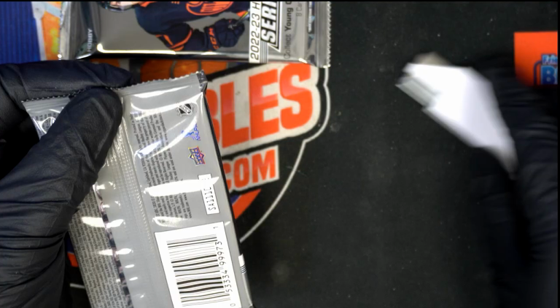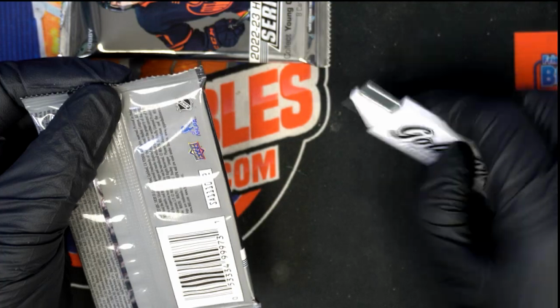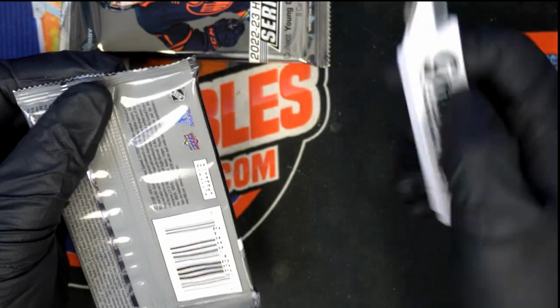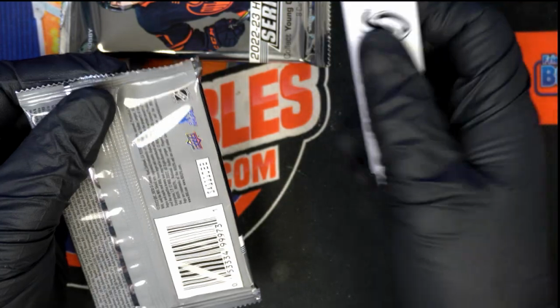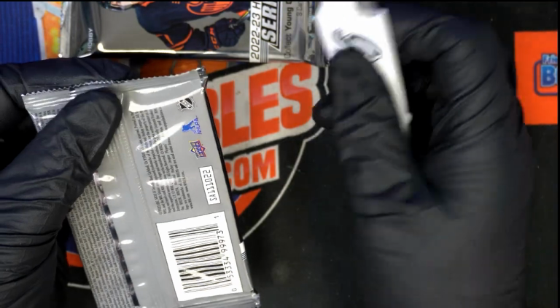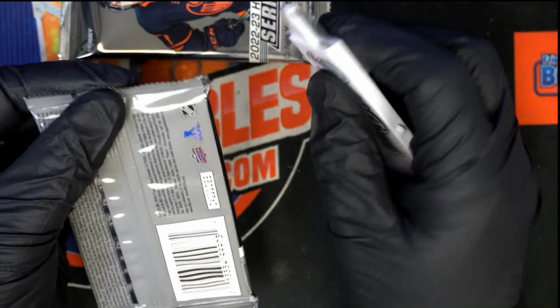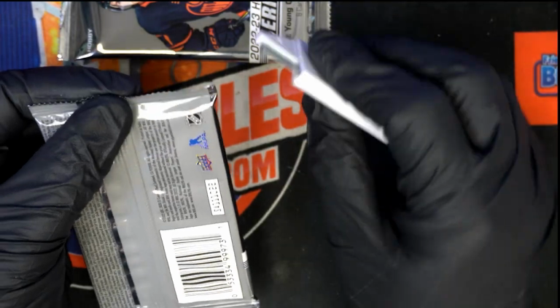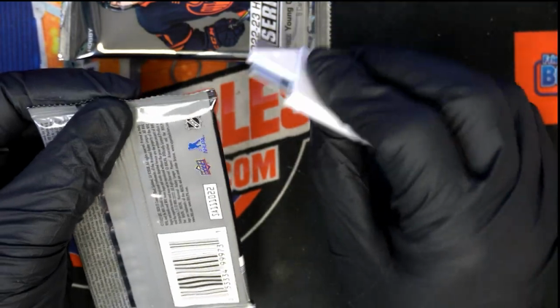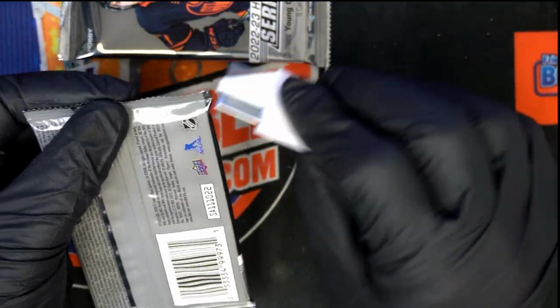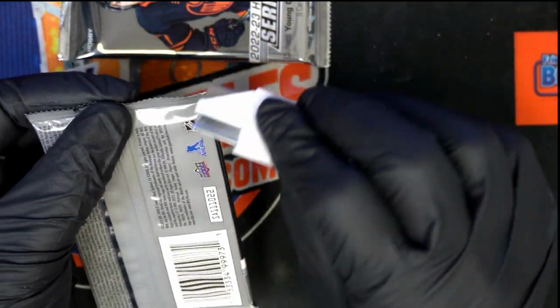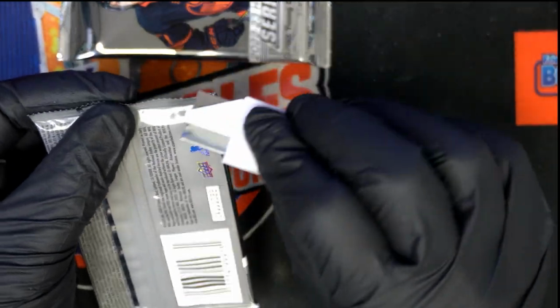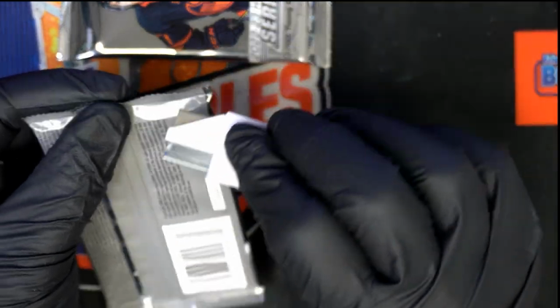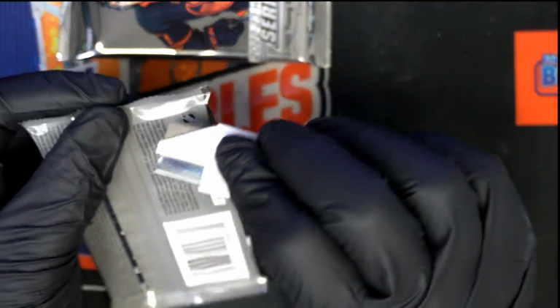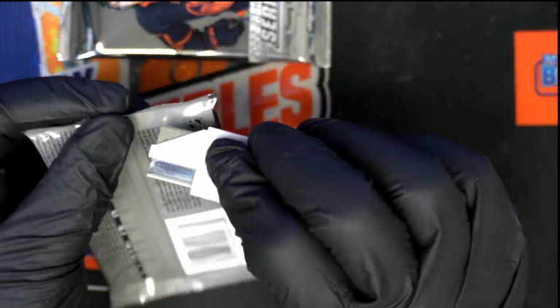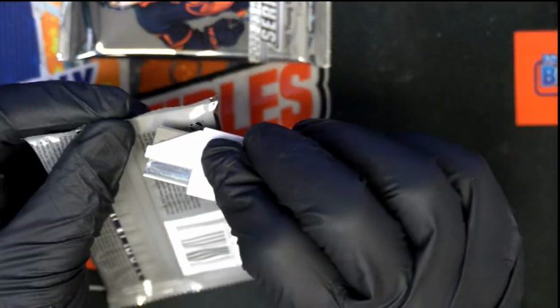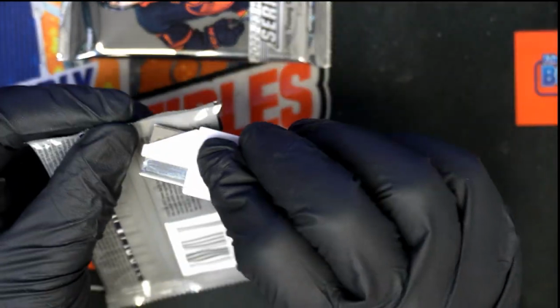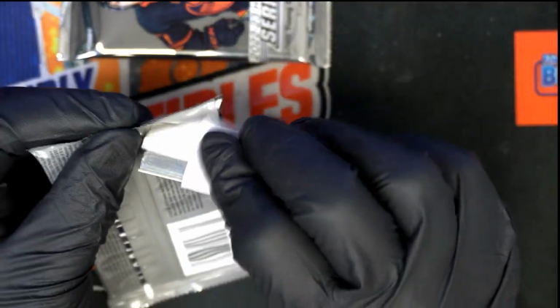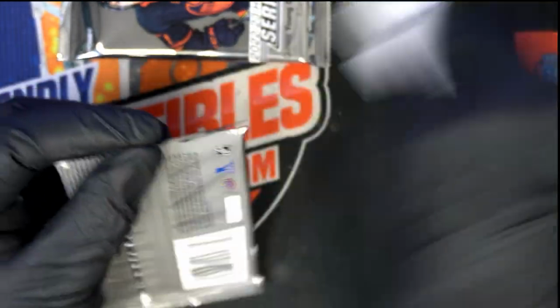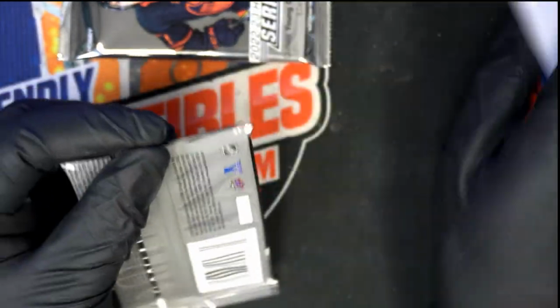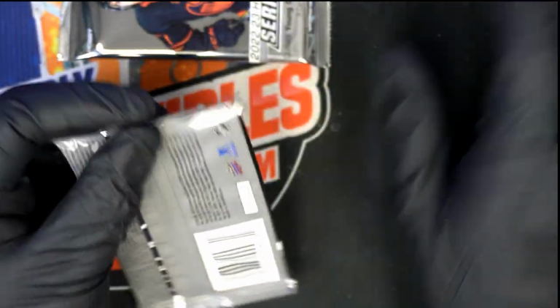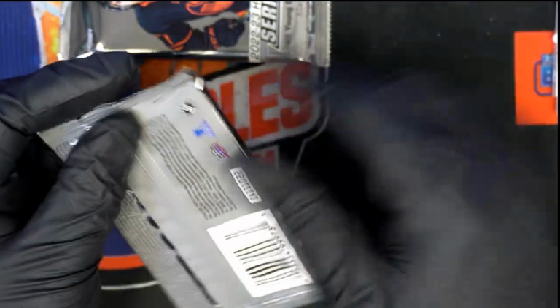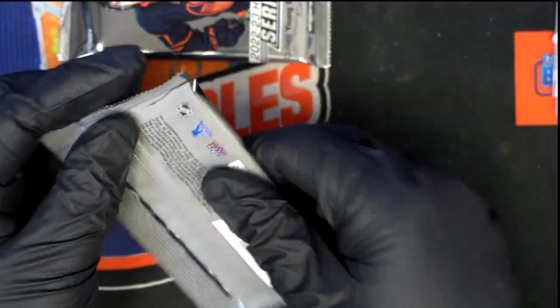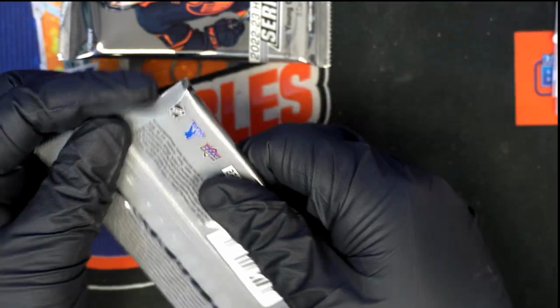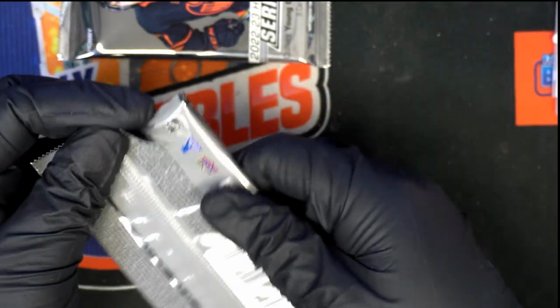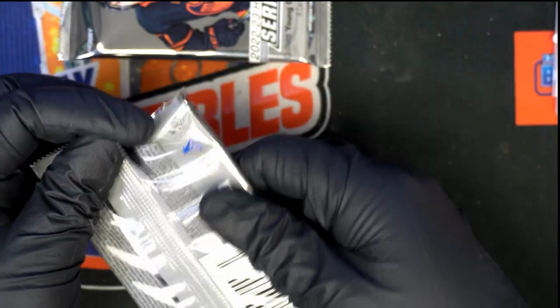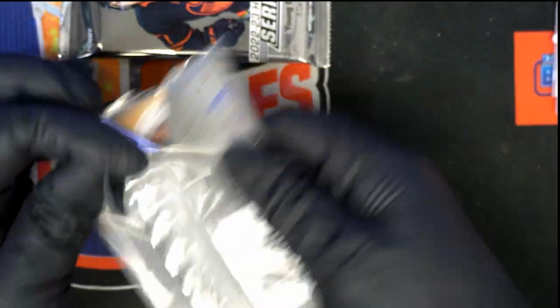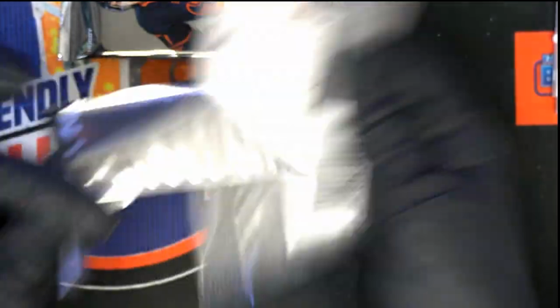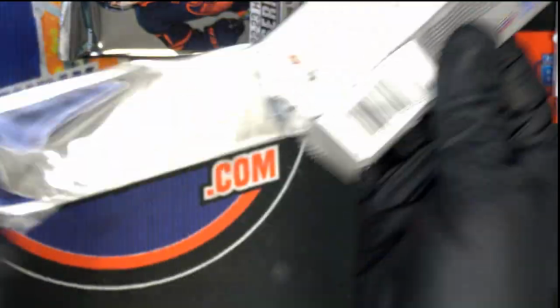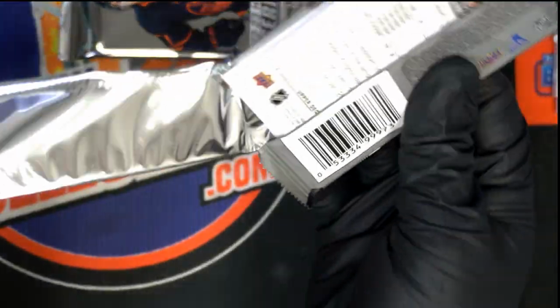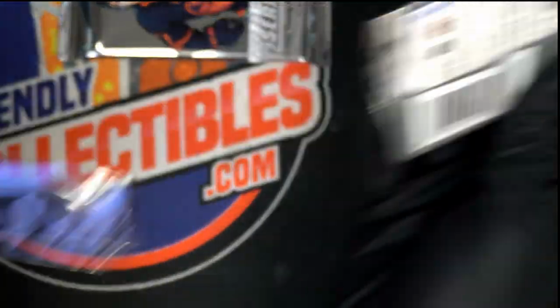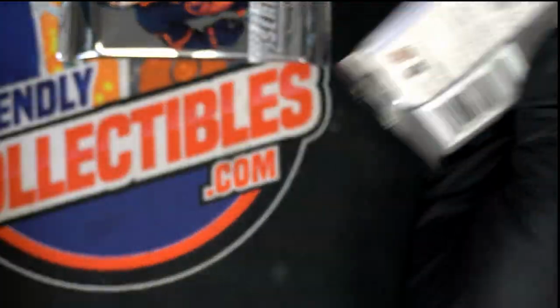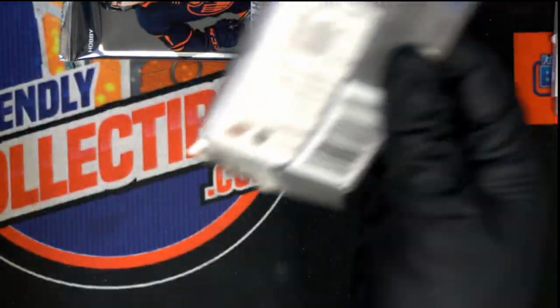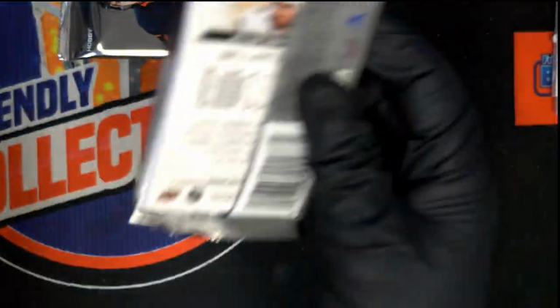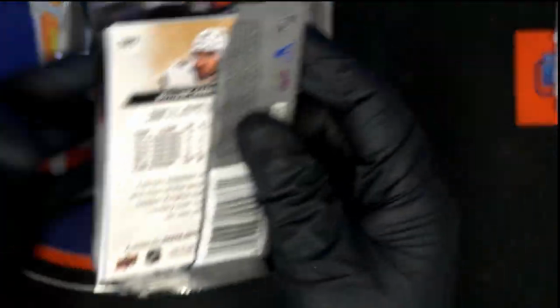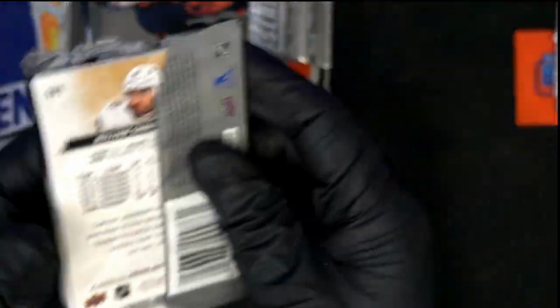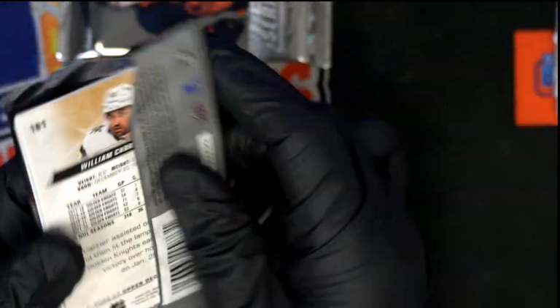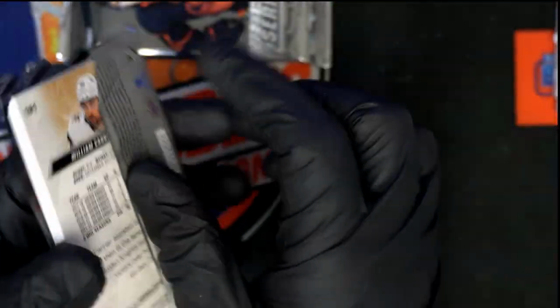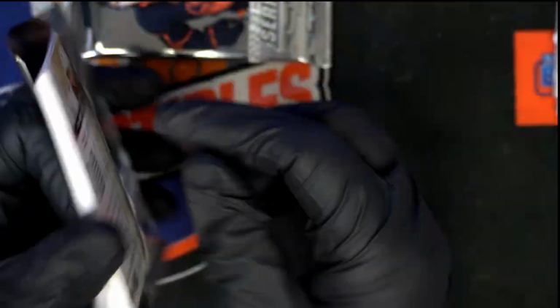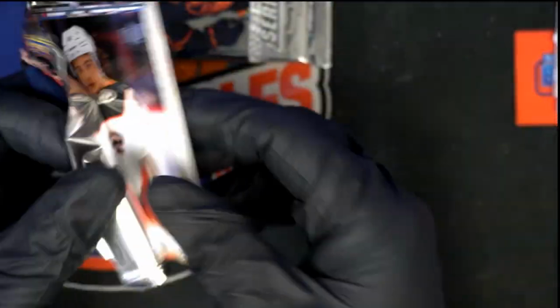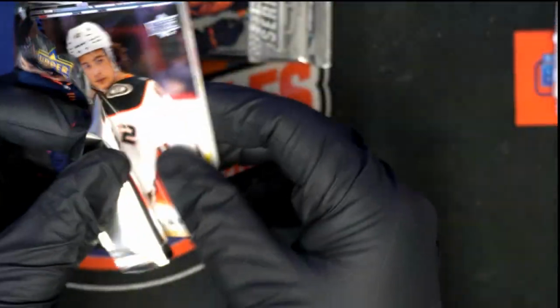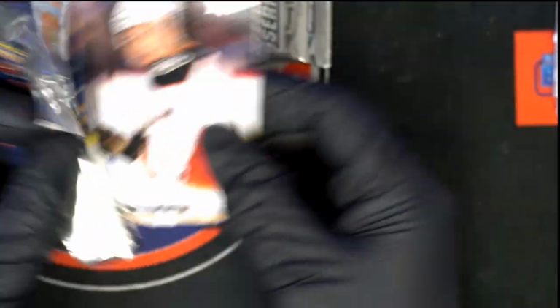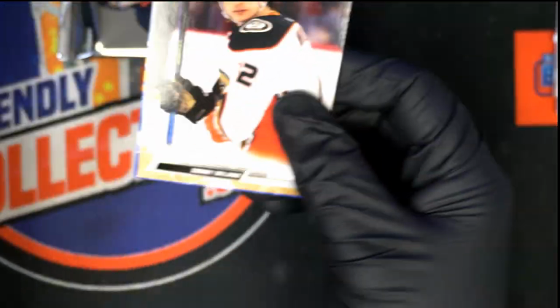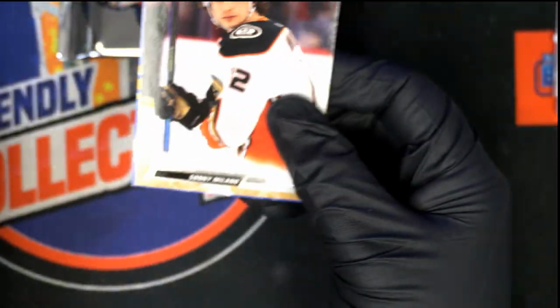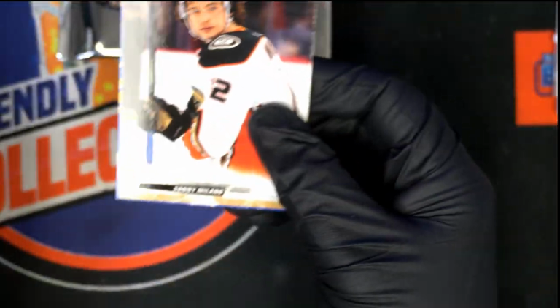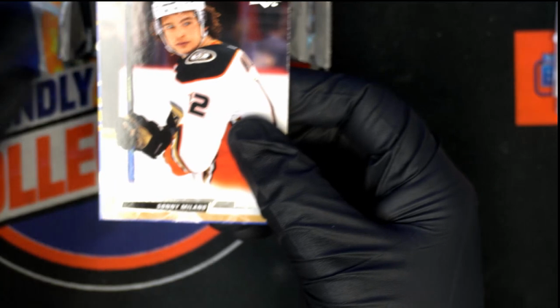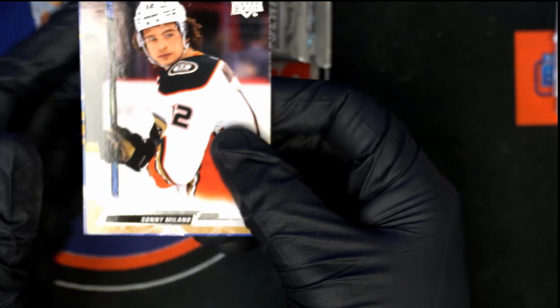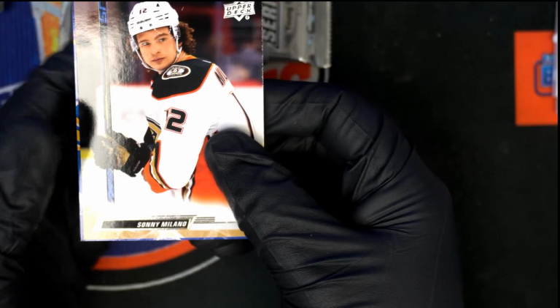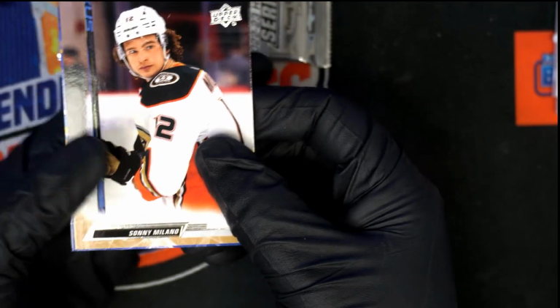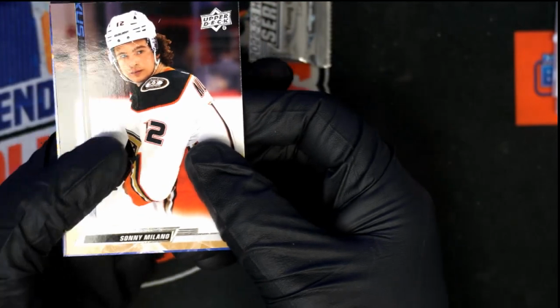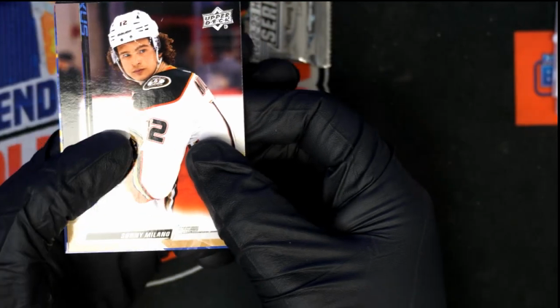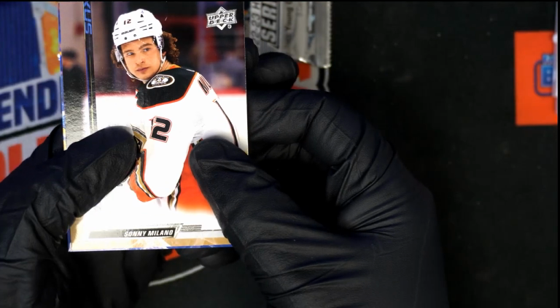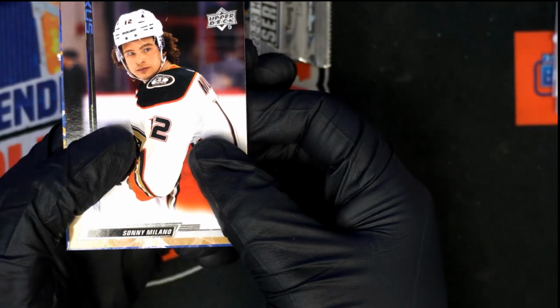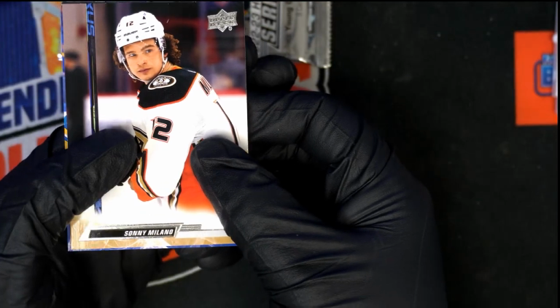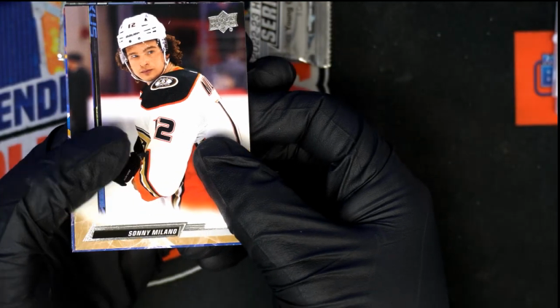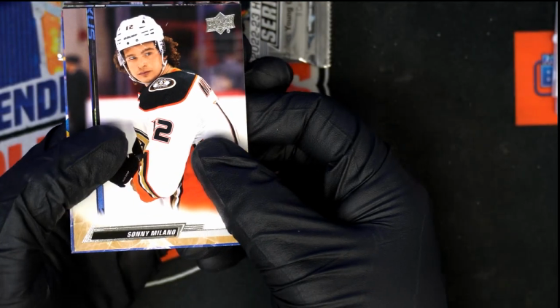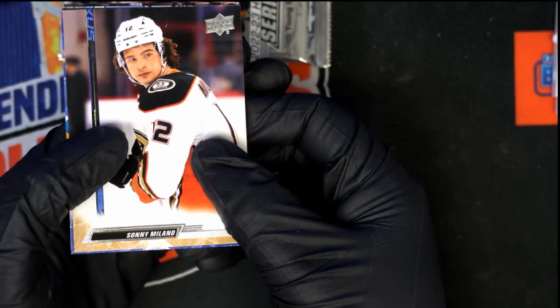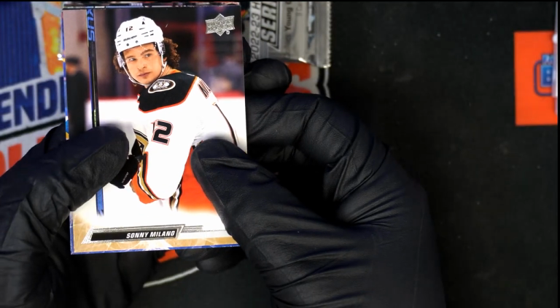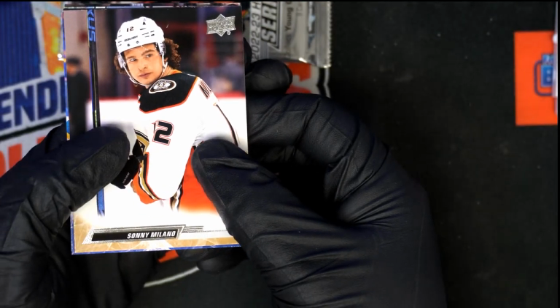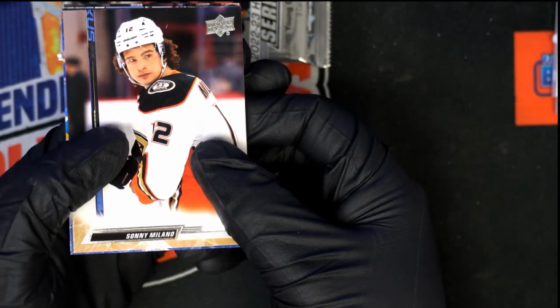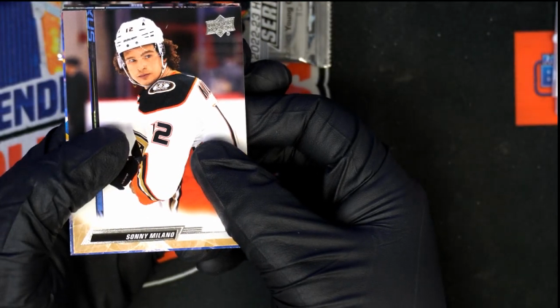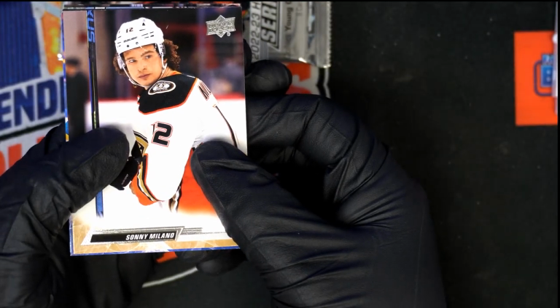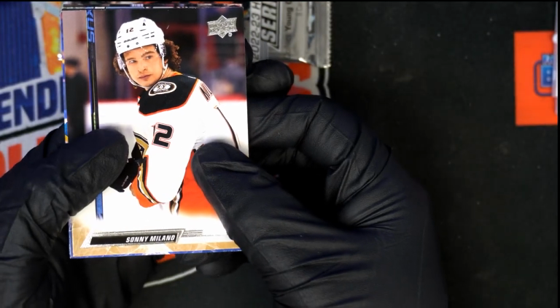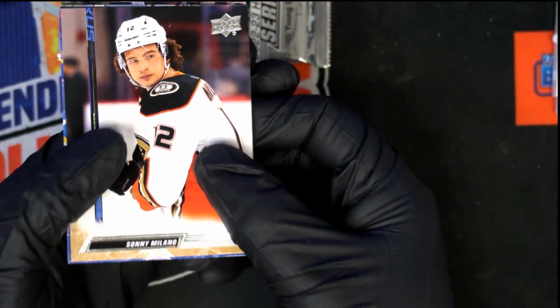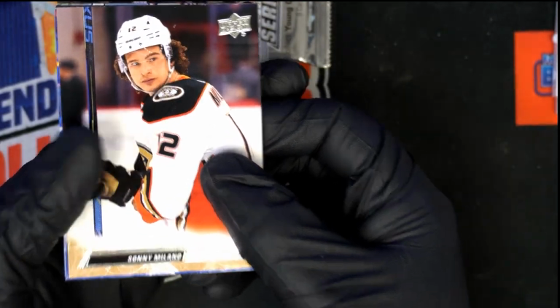Good luck ballers. Let's see what we got here. Maybe we find one of the young guns.